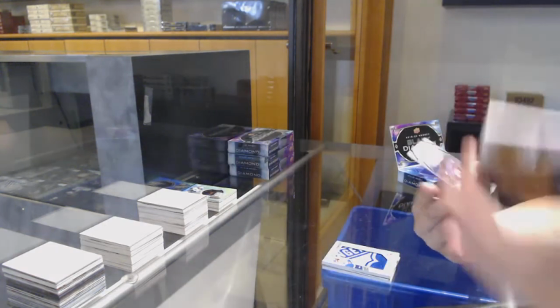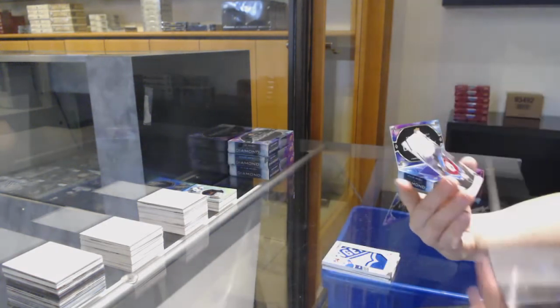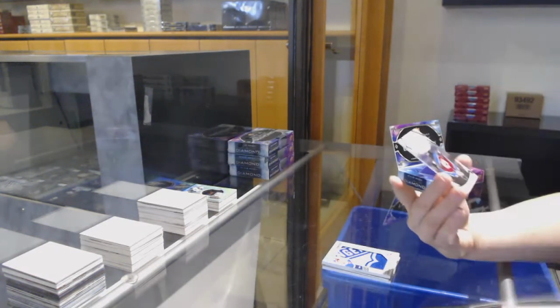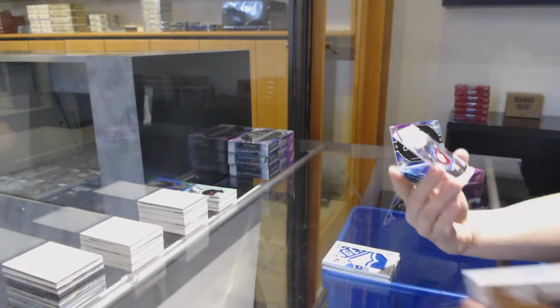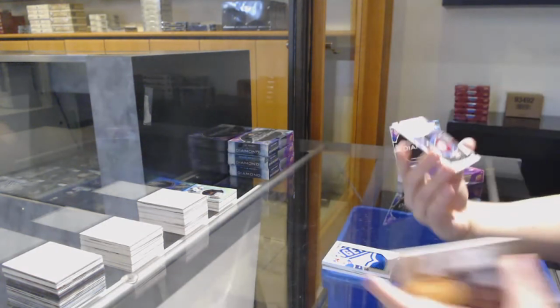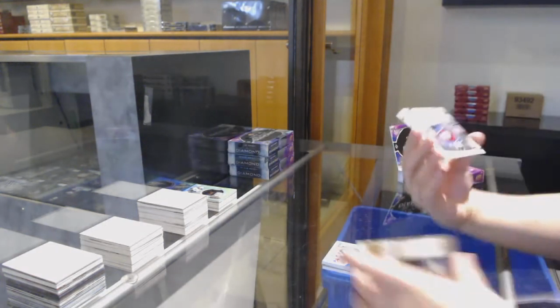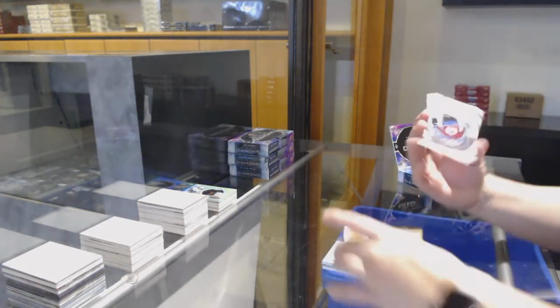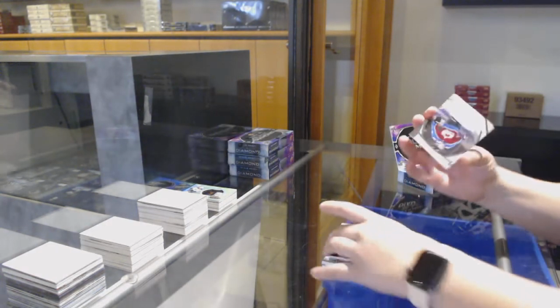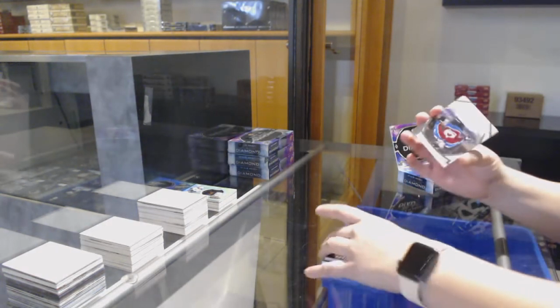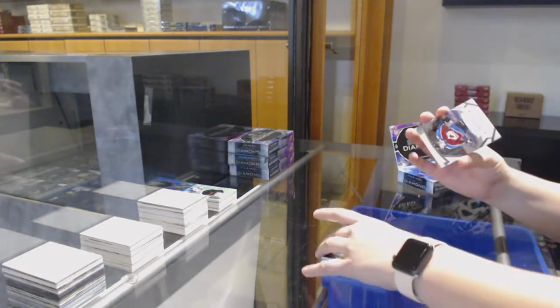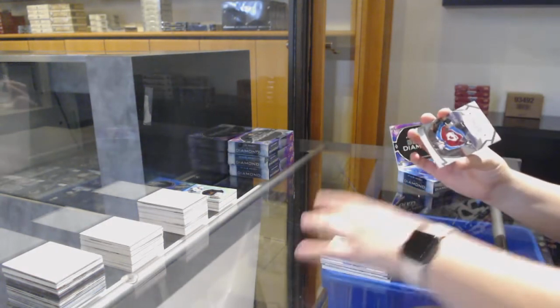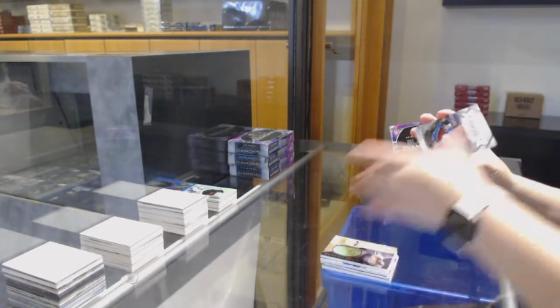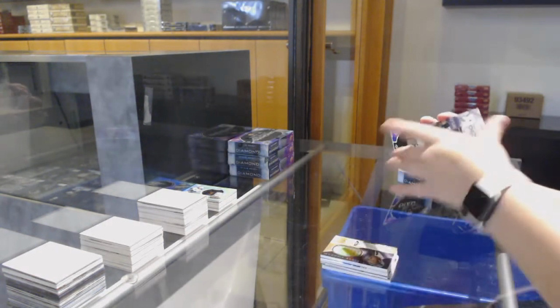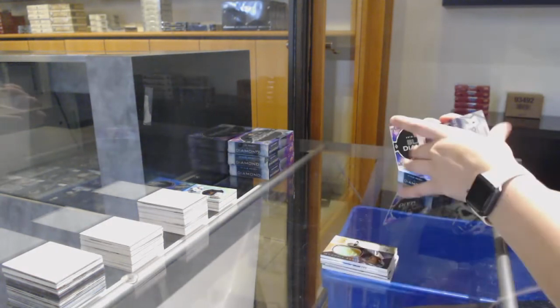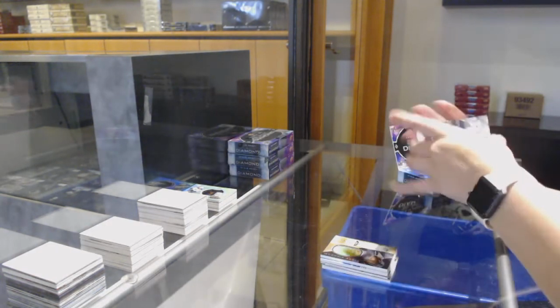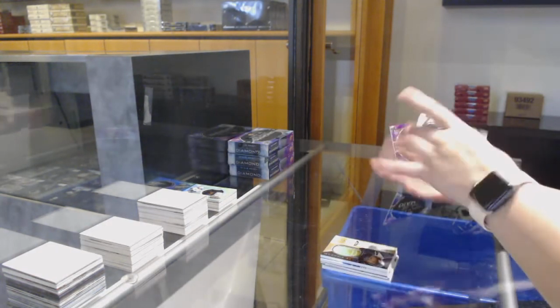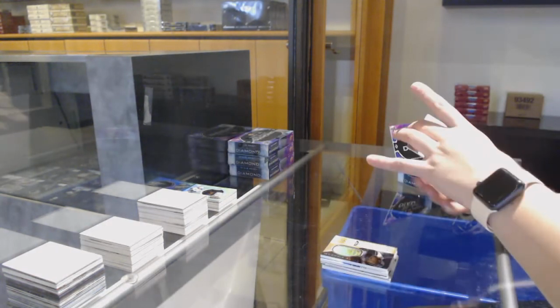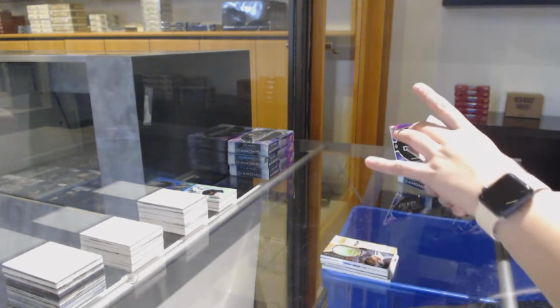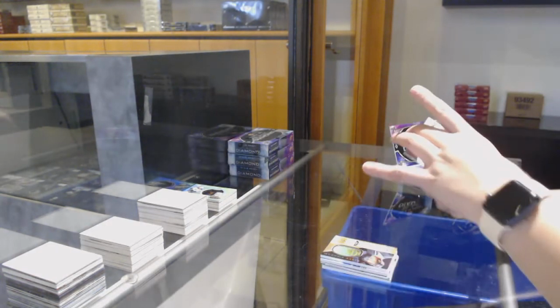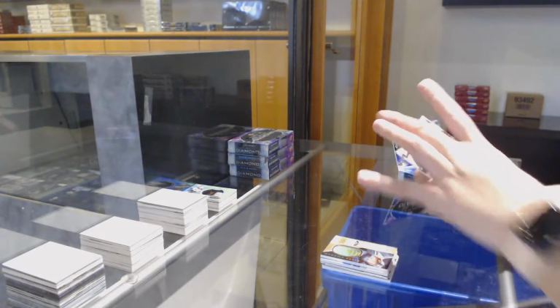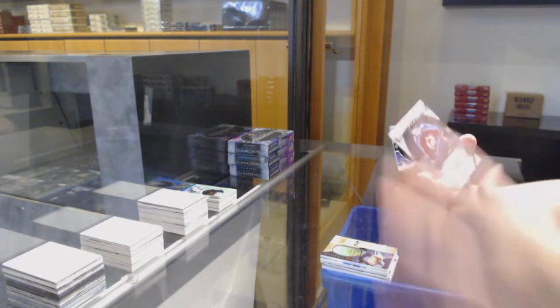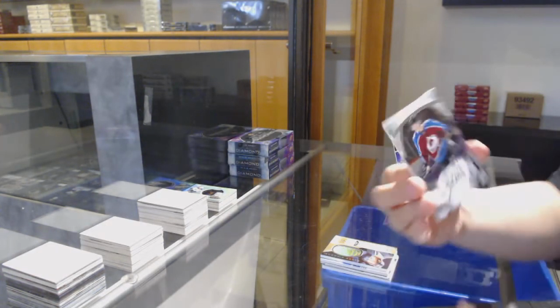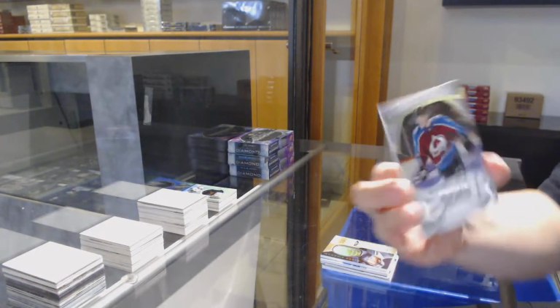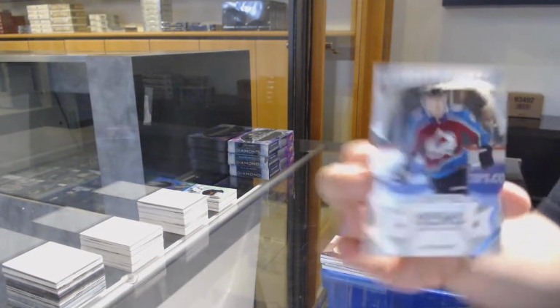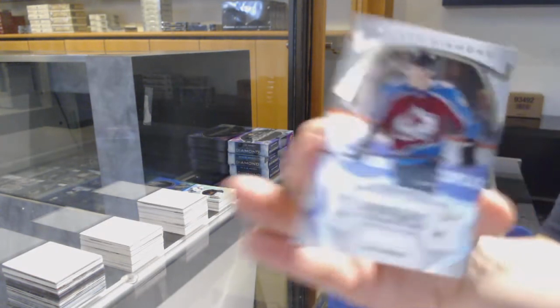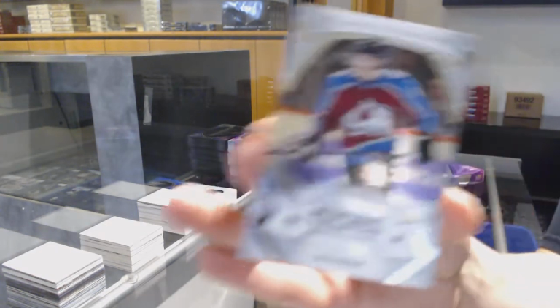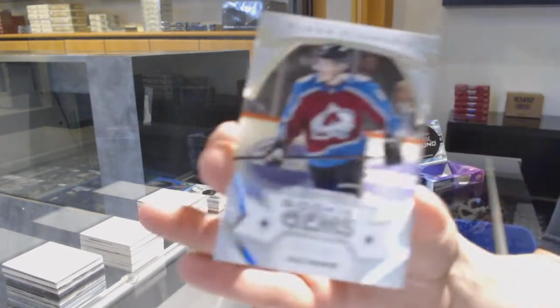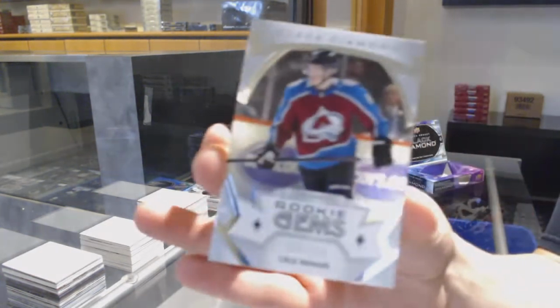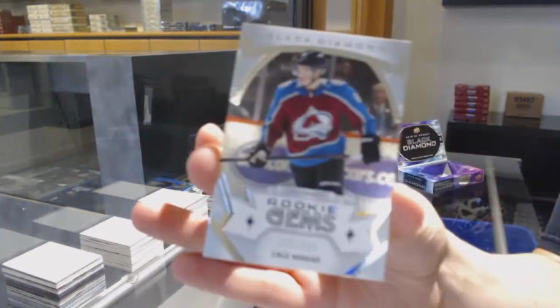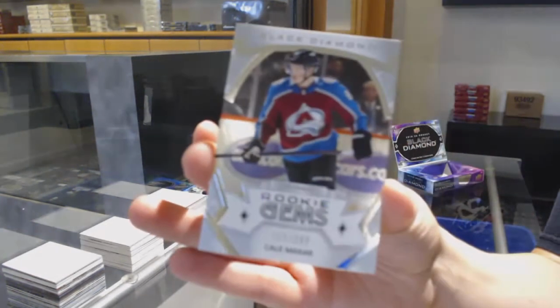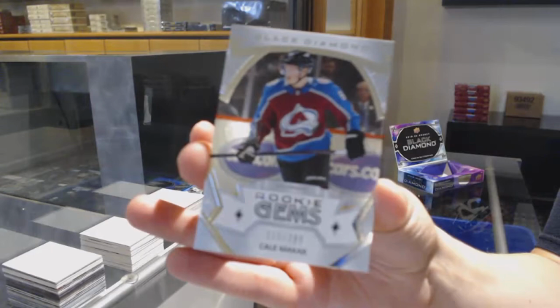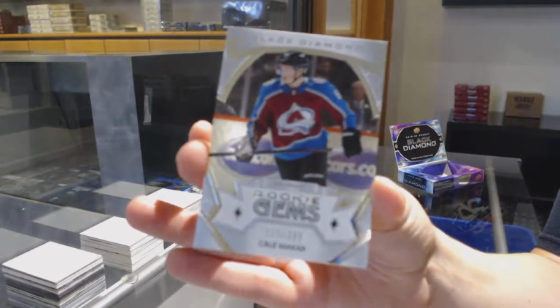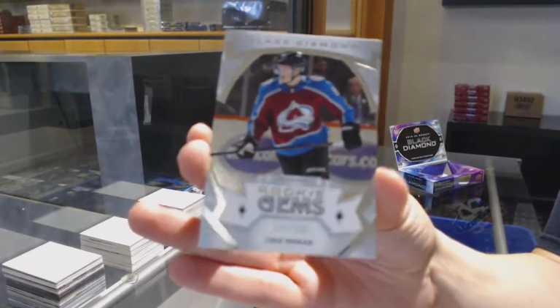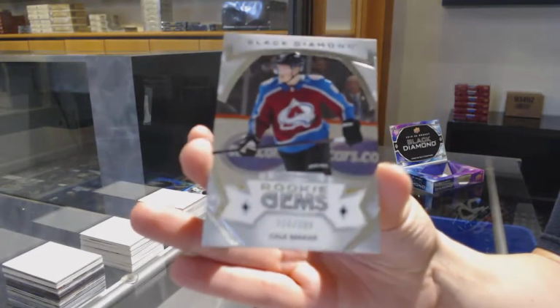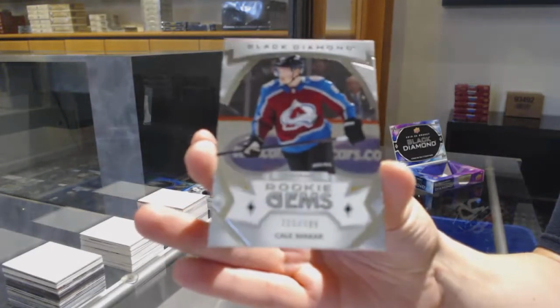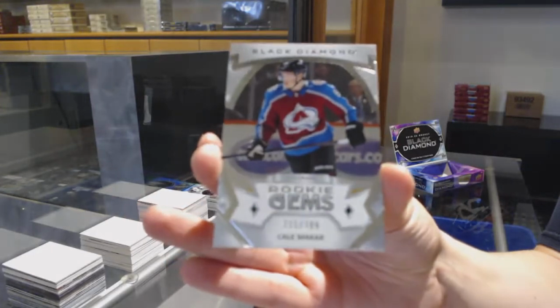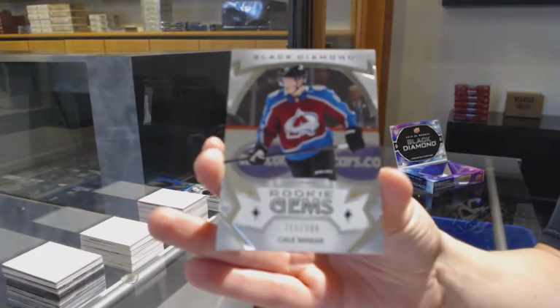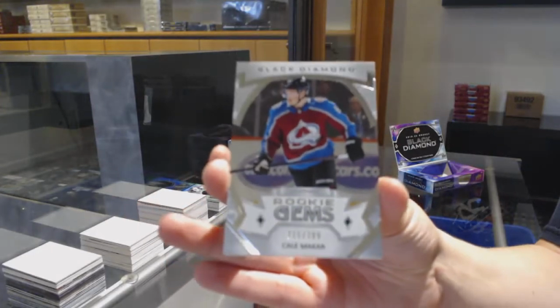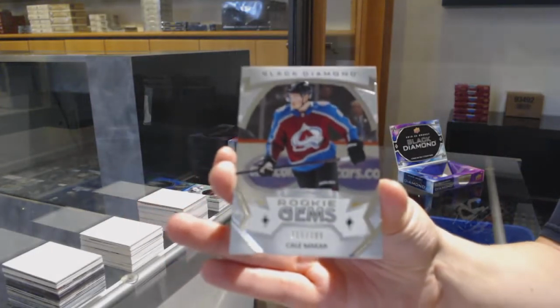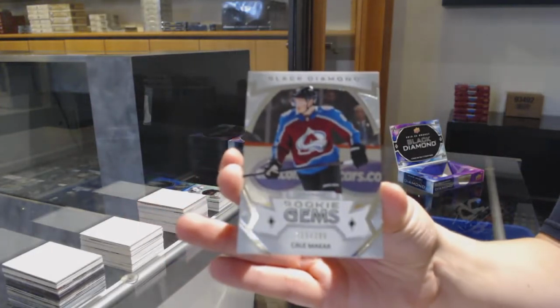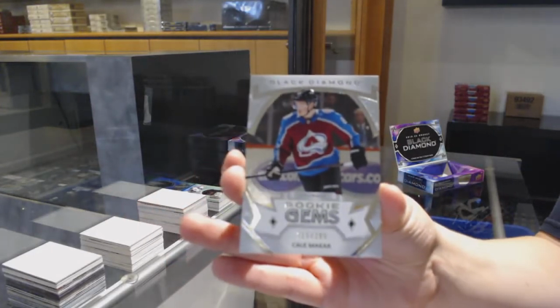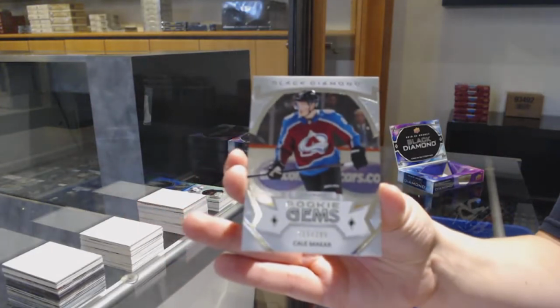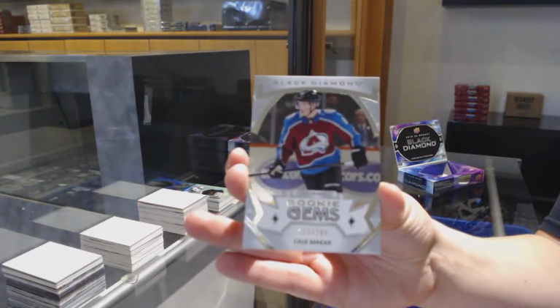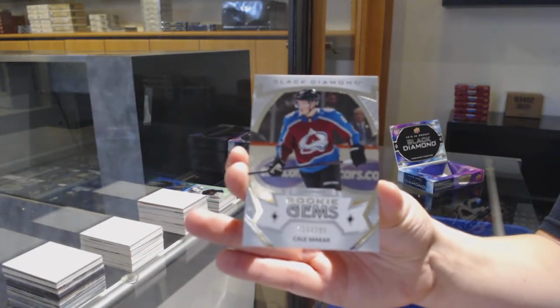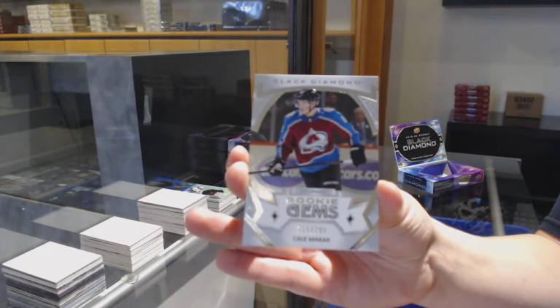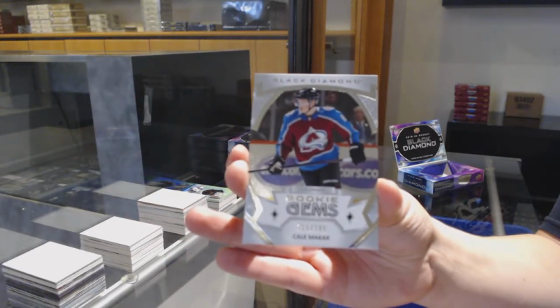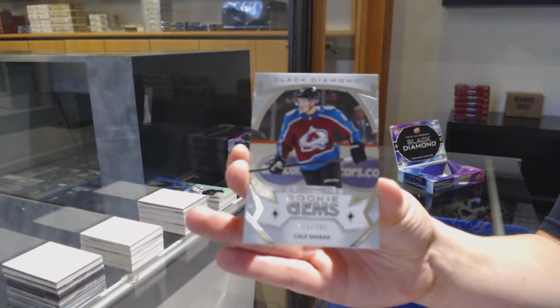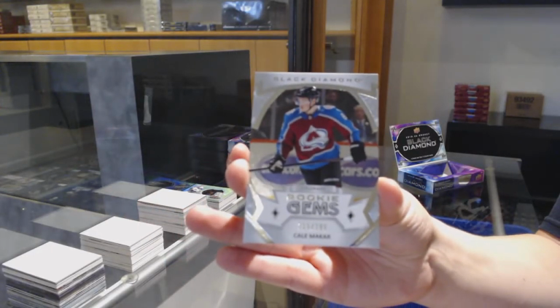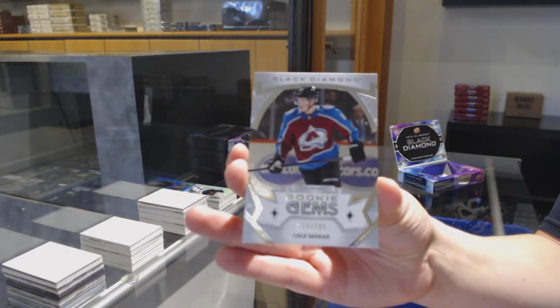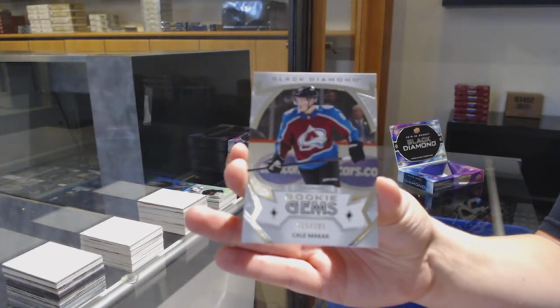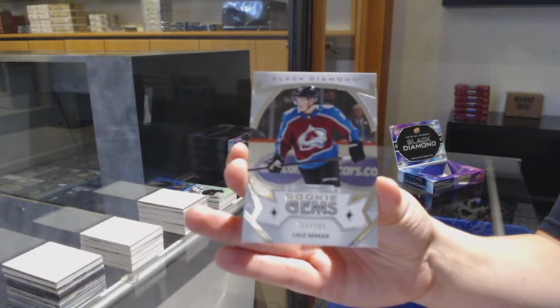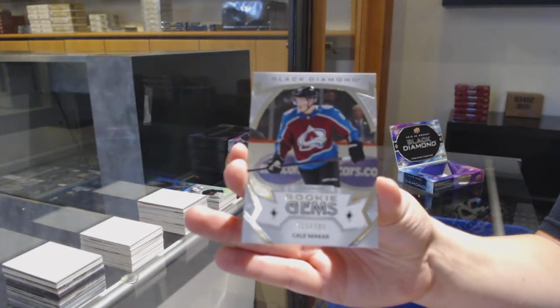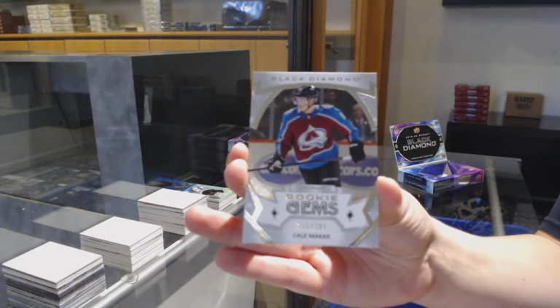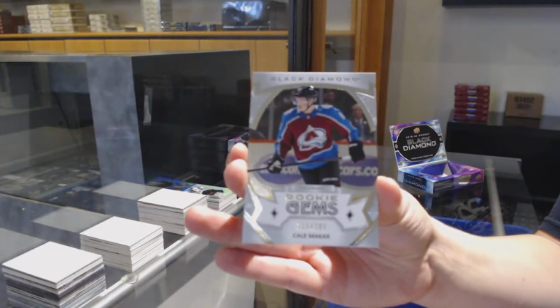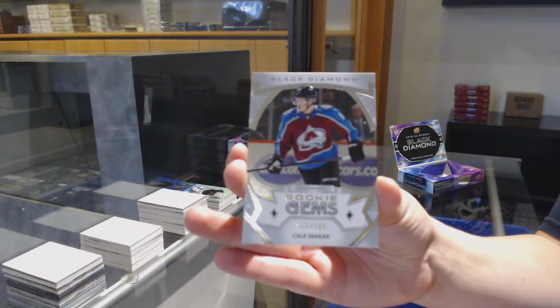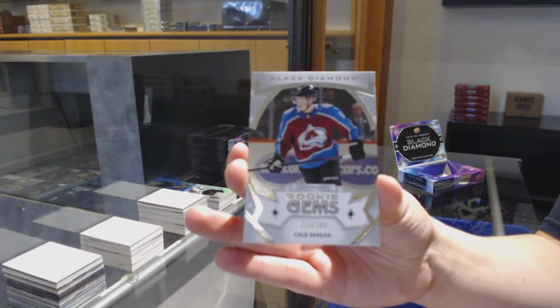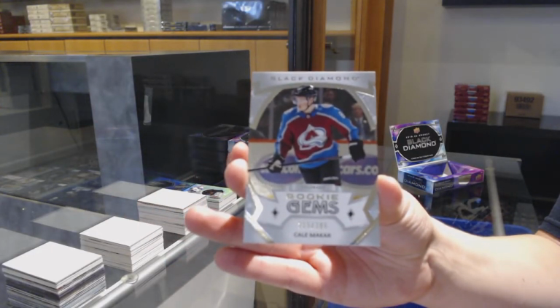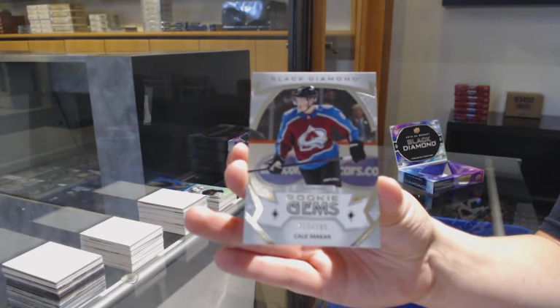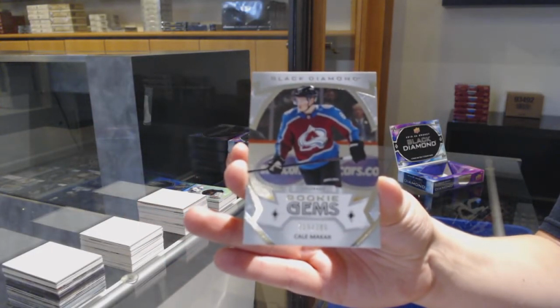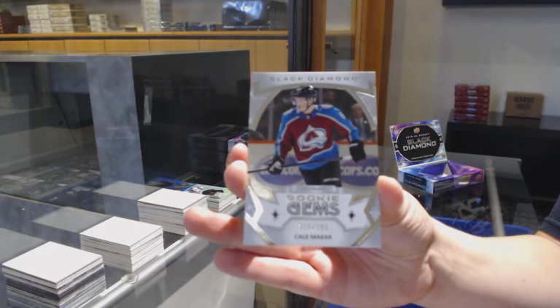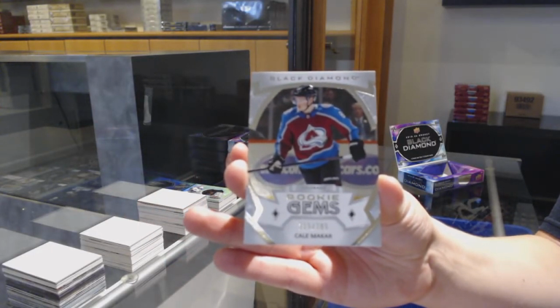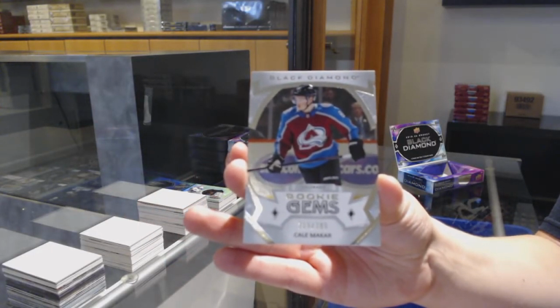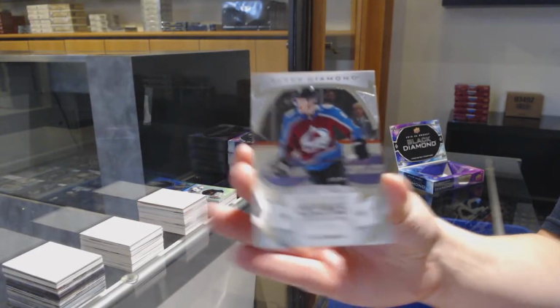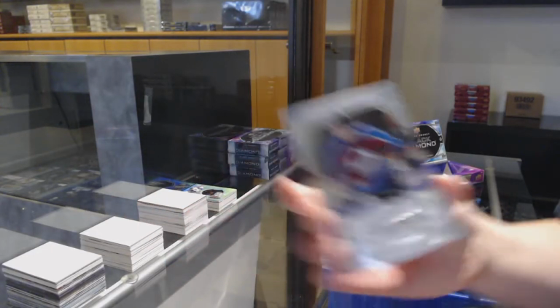And we've got a rookie Jumbos, number 299 for the Colorado Avalanche — Tael McCarr. And we'll be right back.